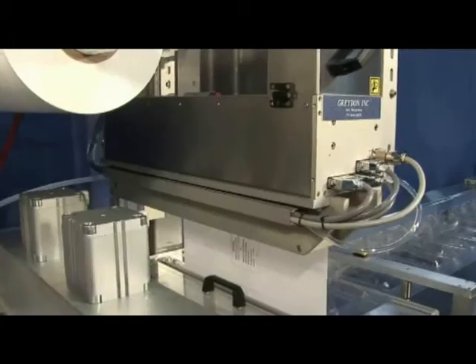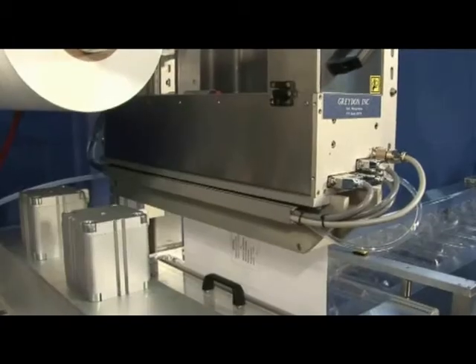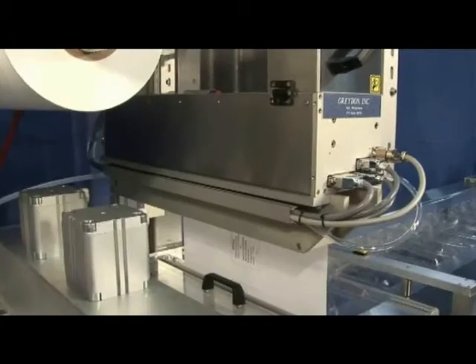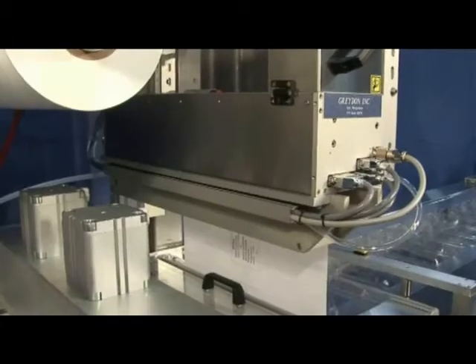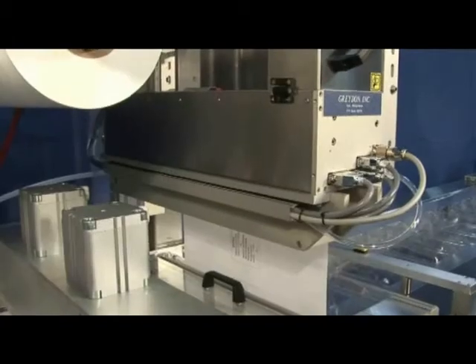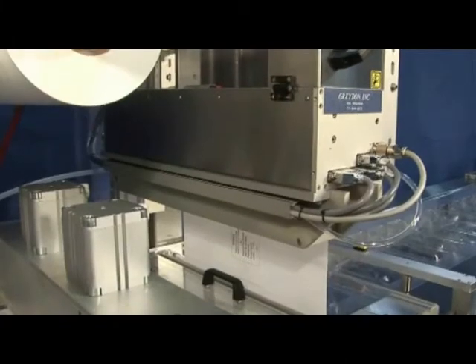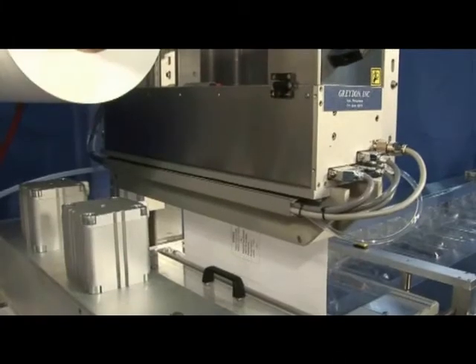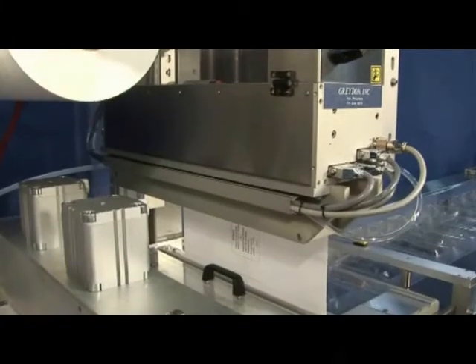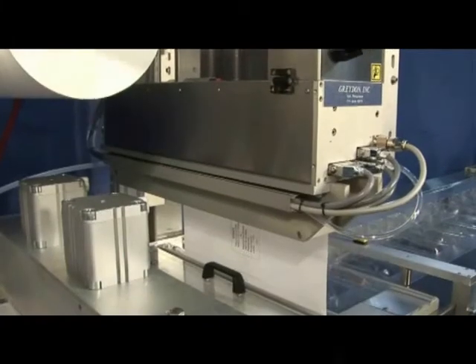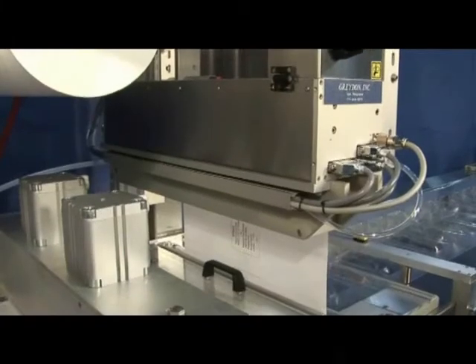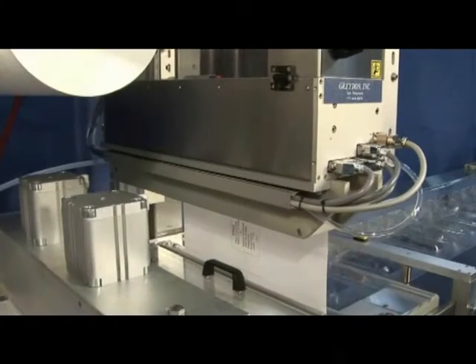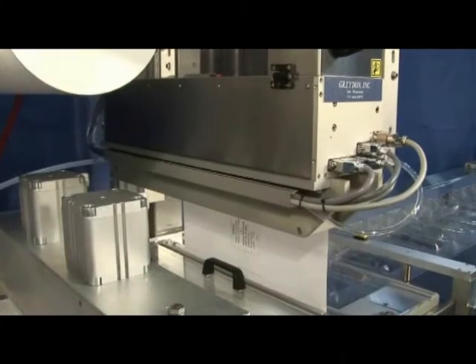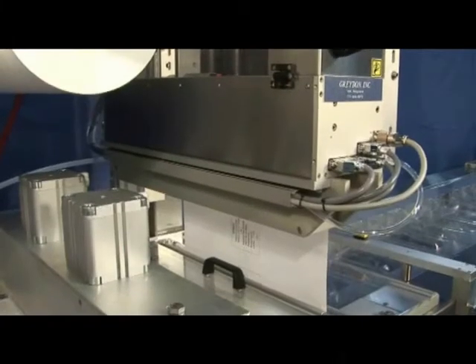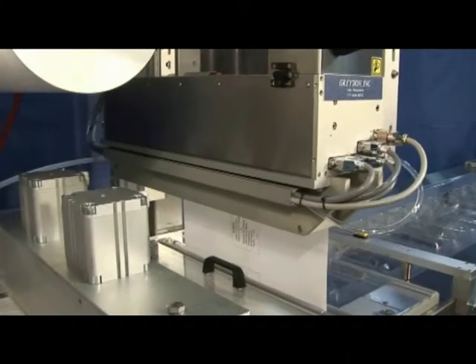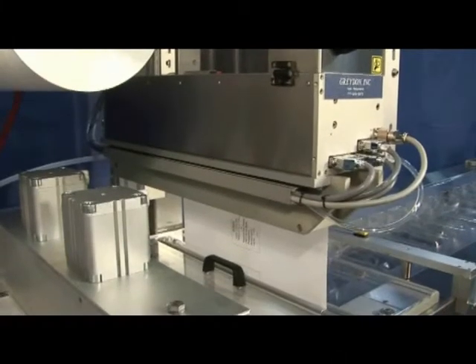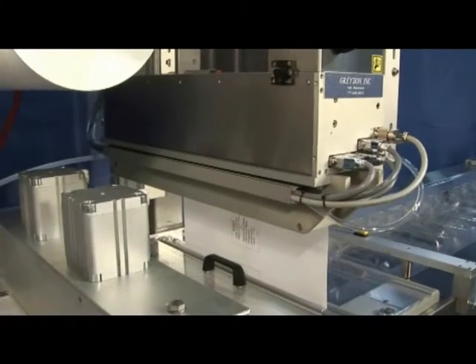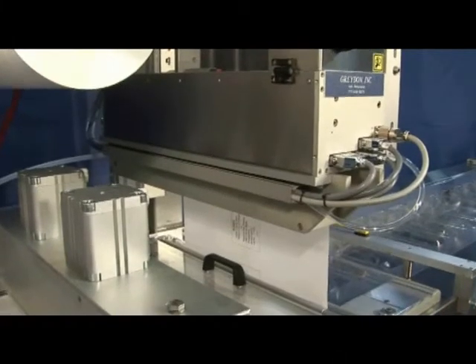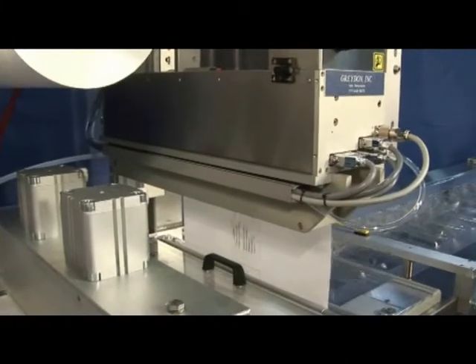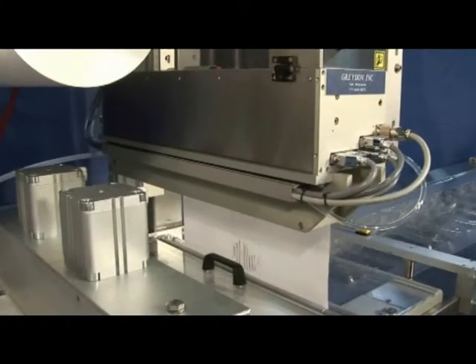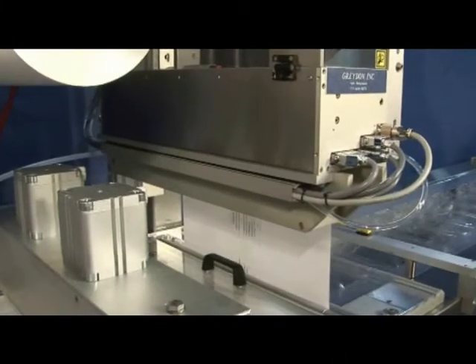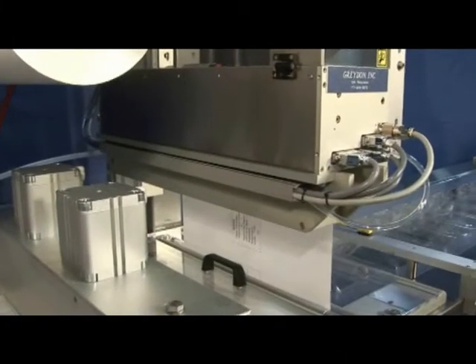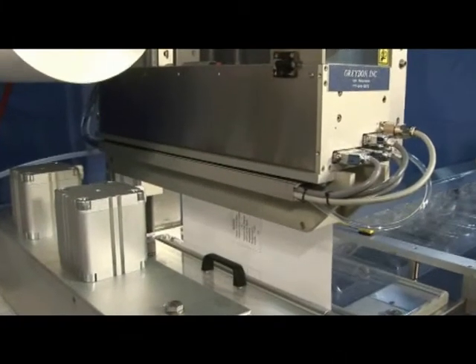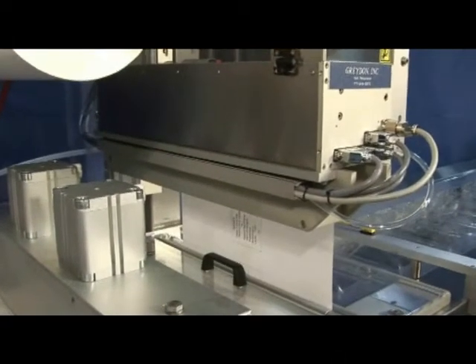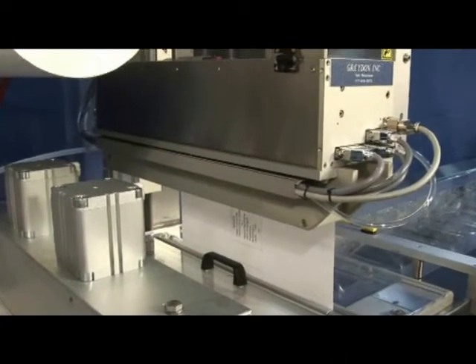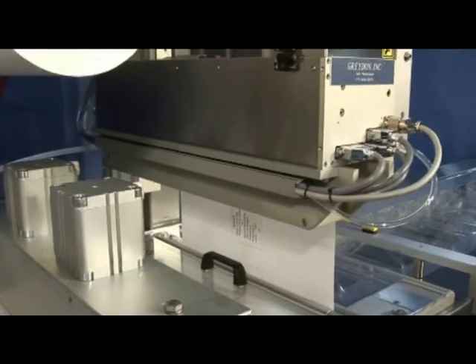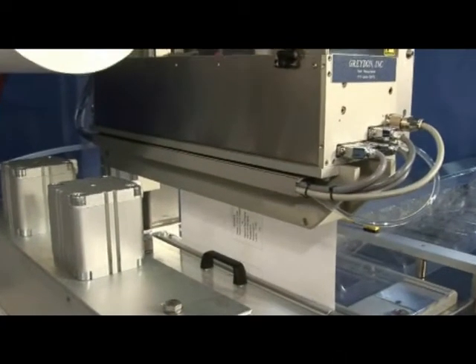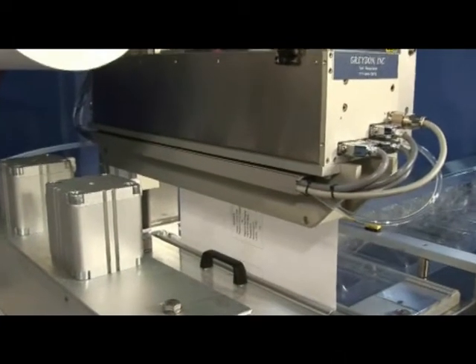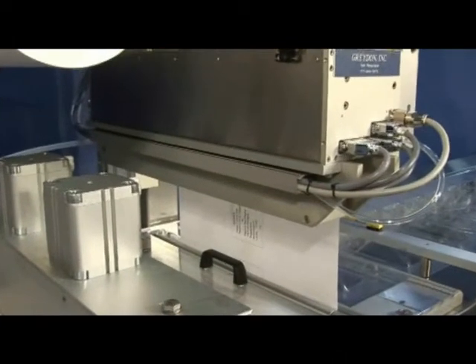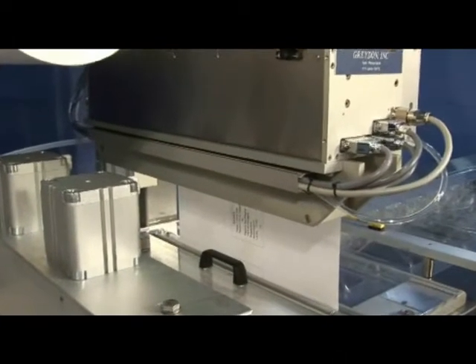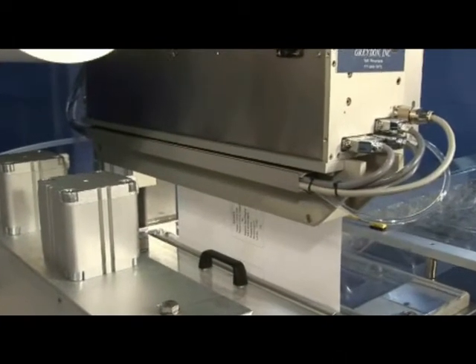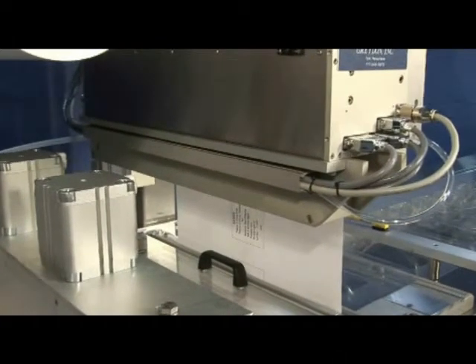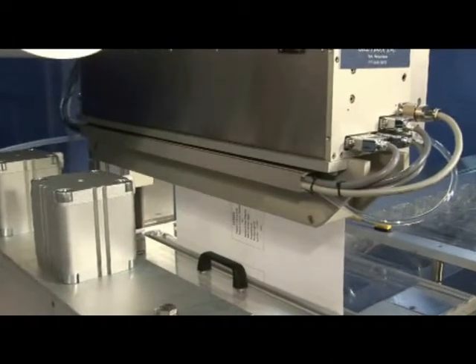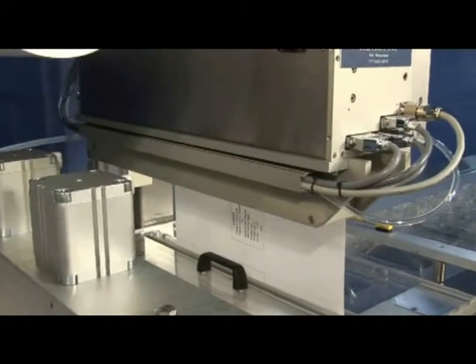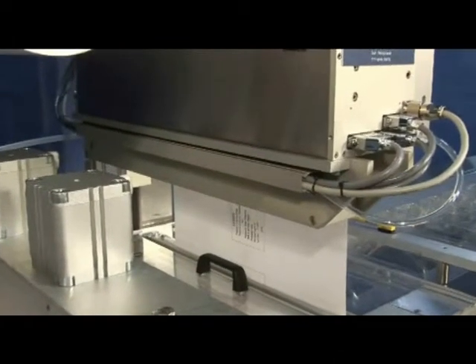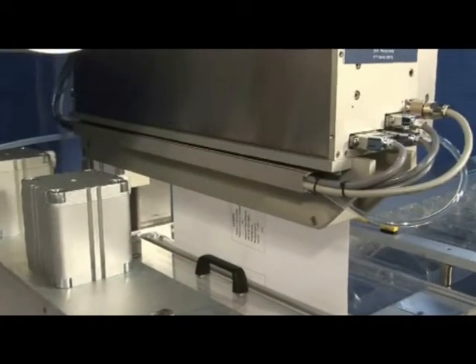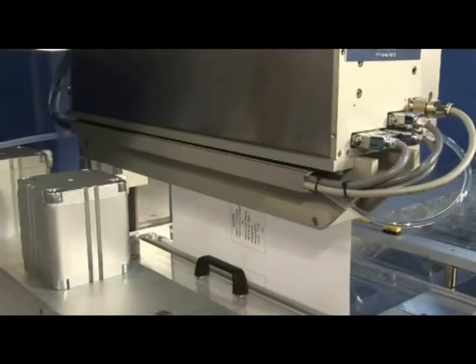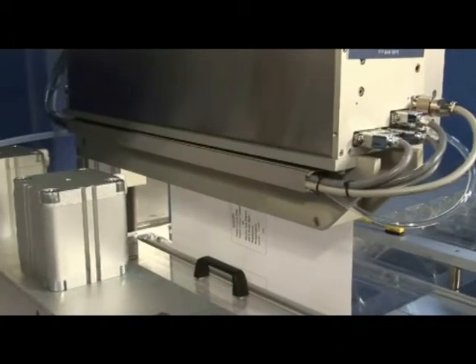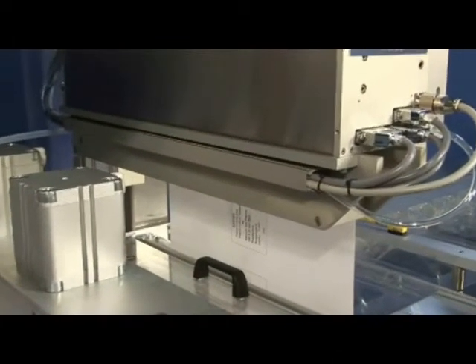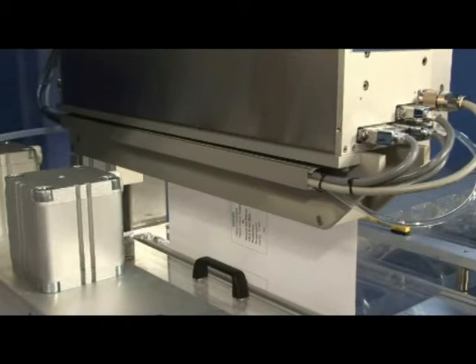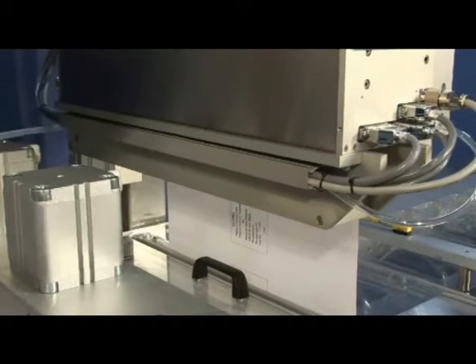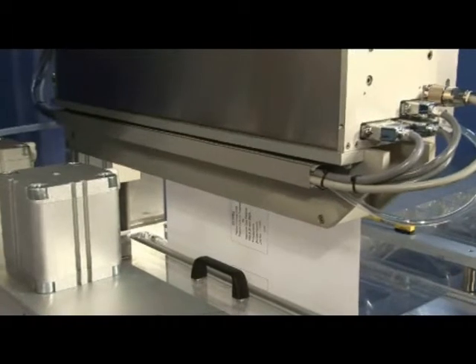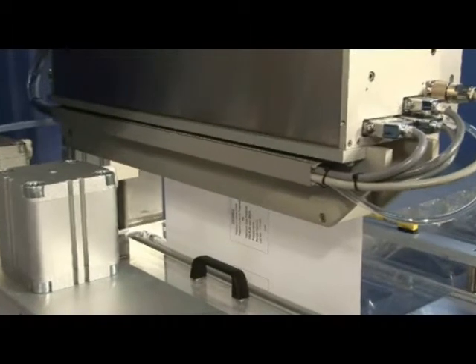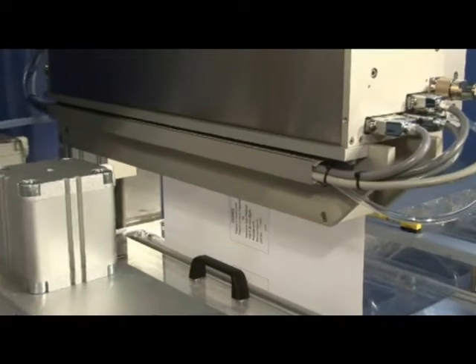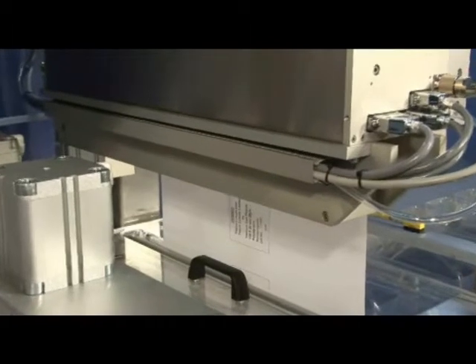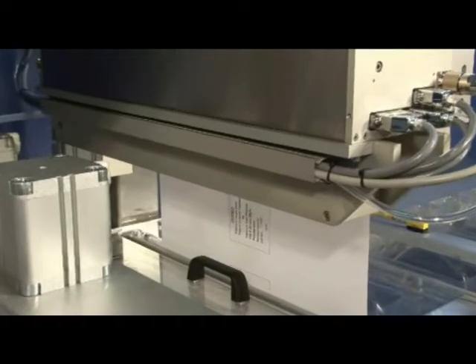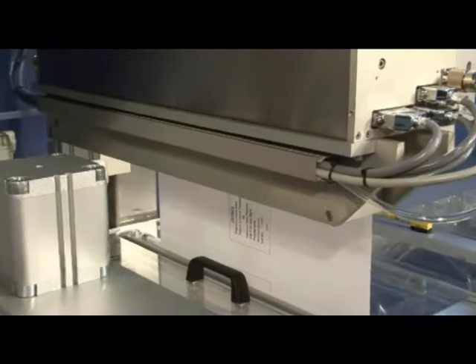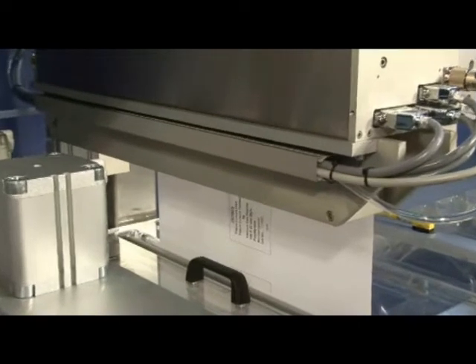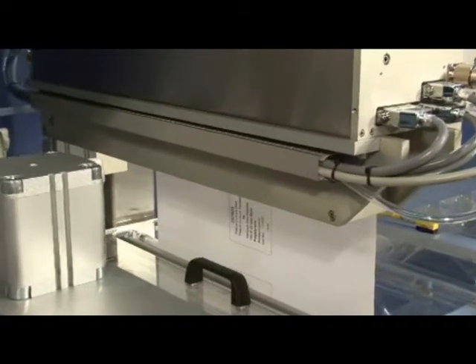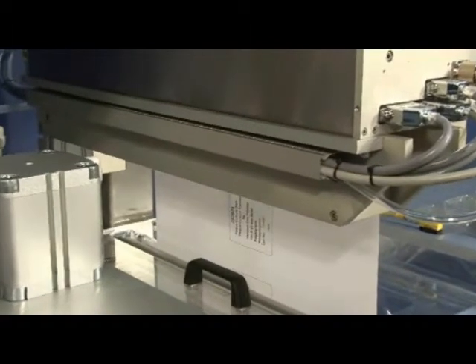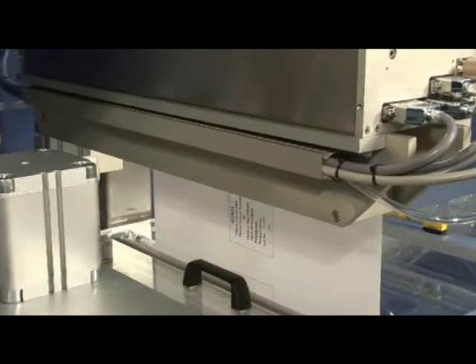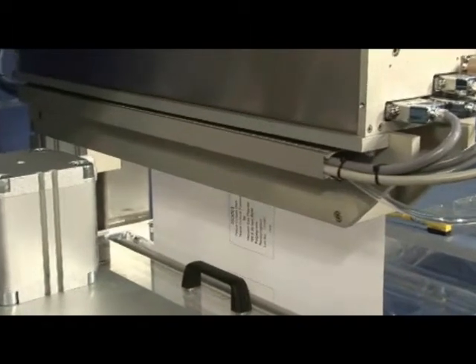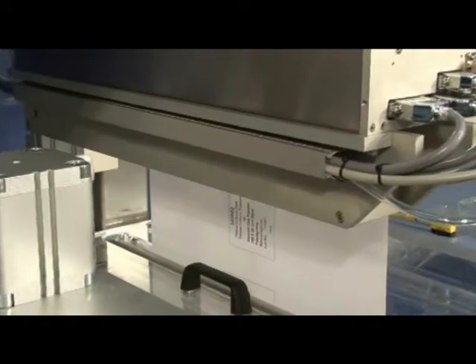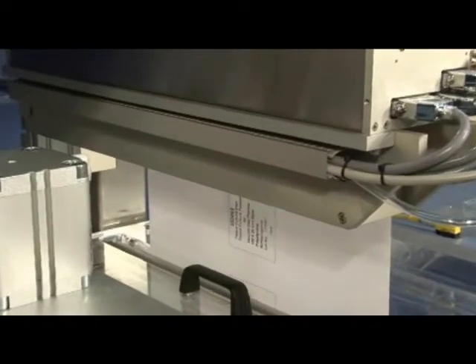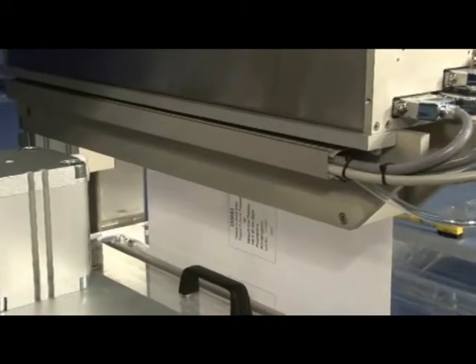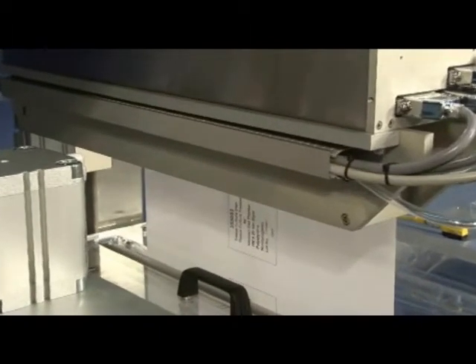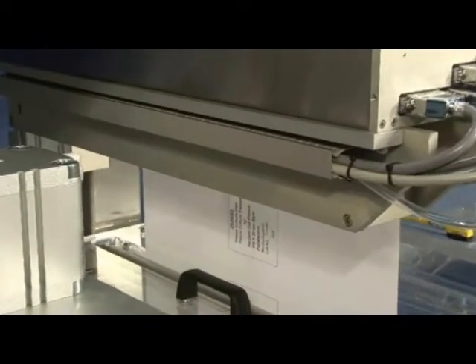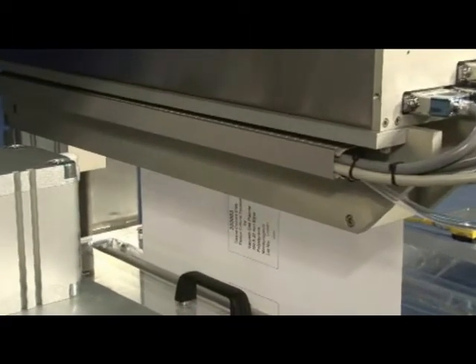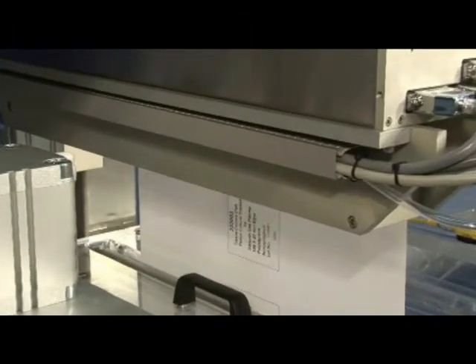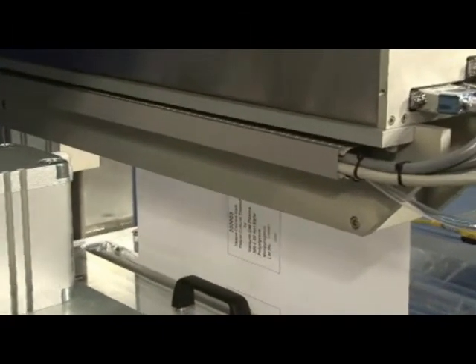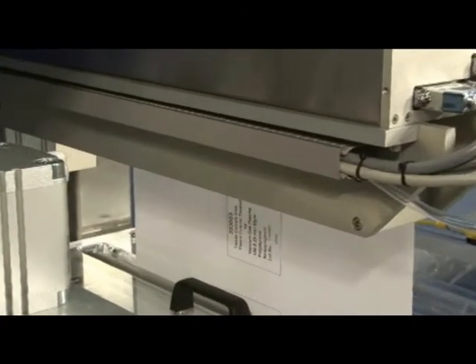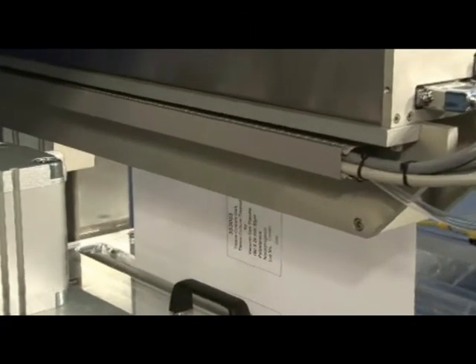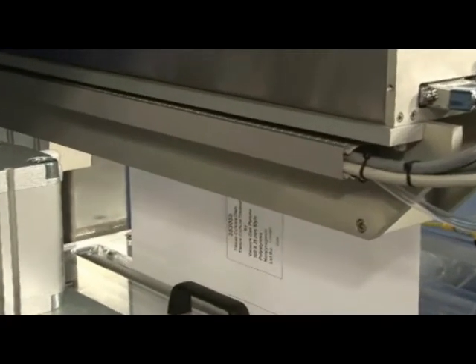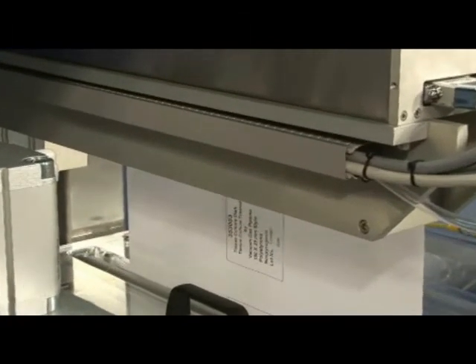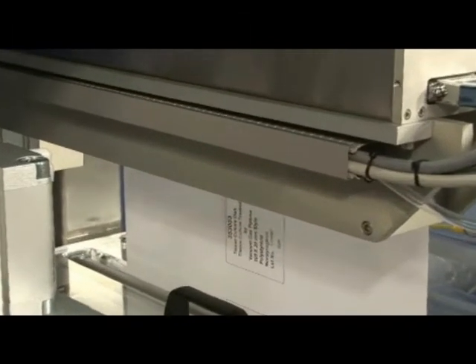Various ancillary equipment, such as a Graydon thermal transfer printer, can be fitted to provide variable text and graphics.